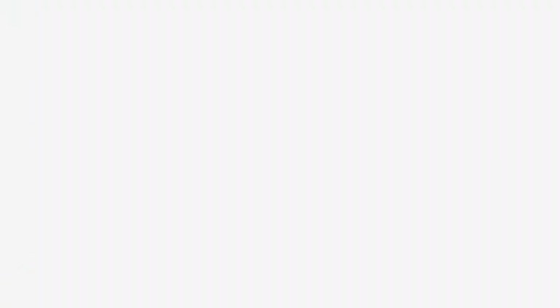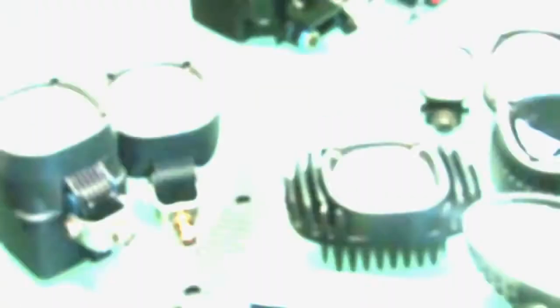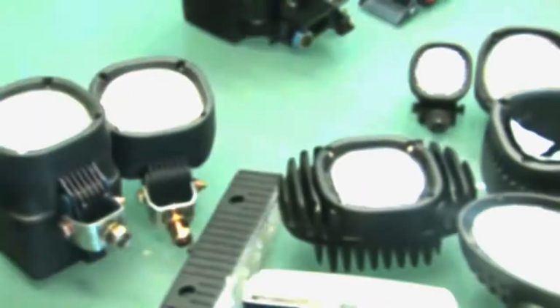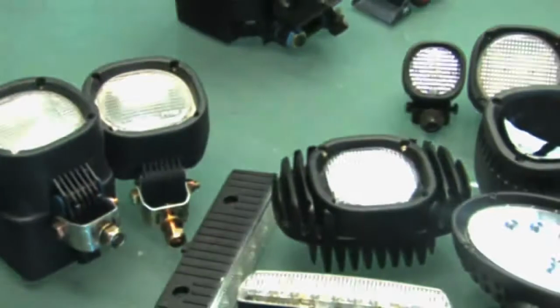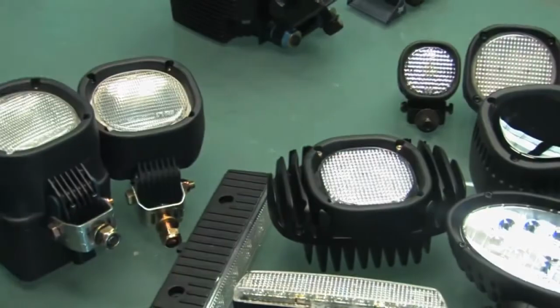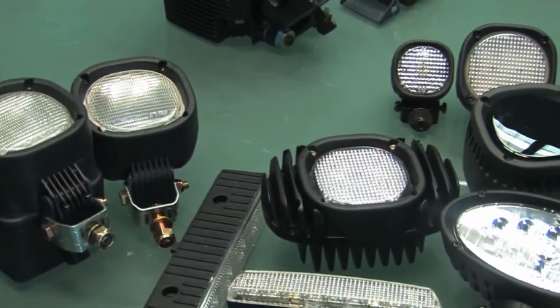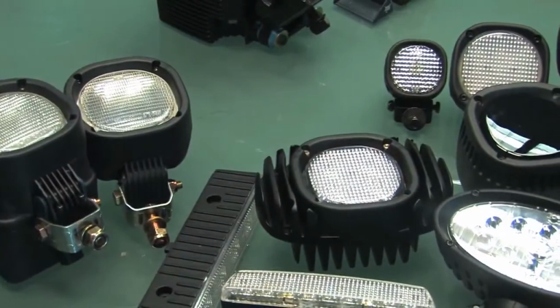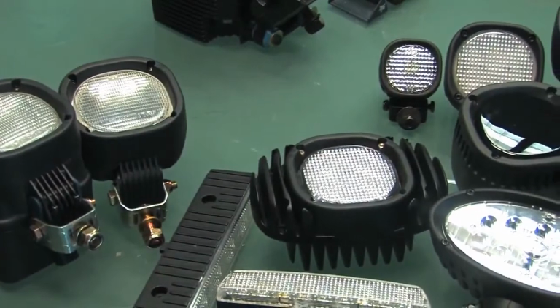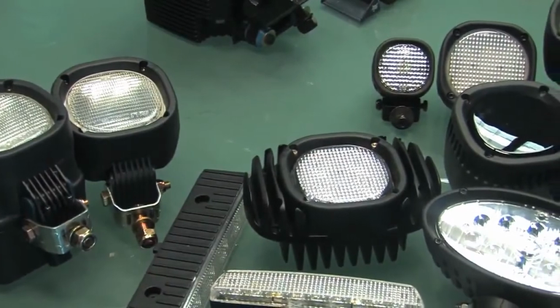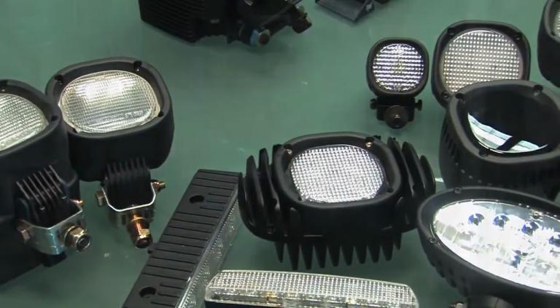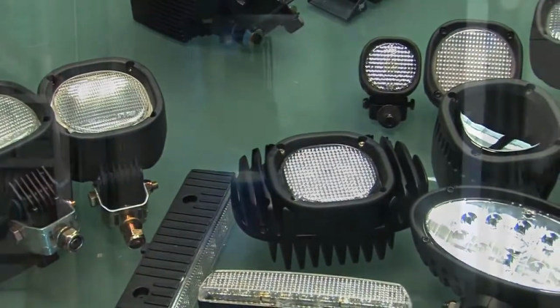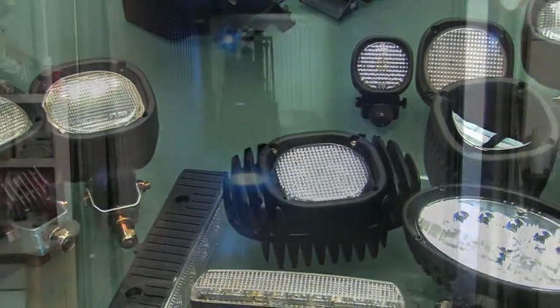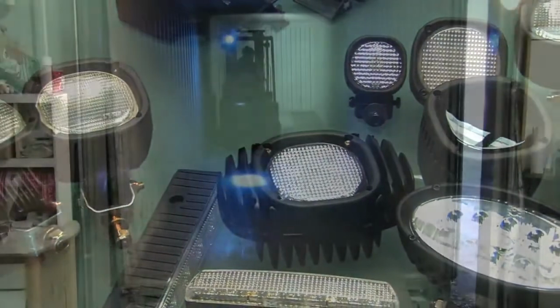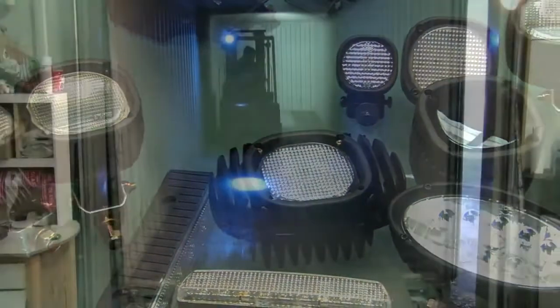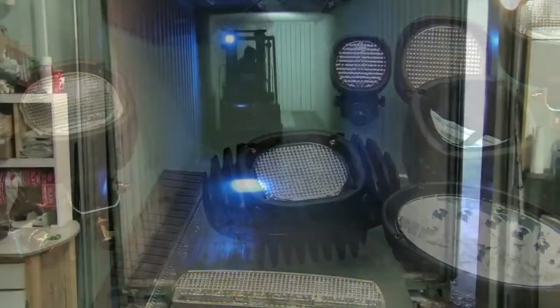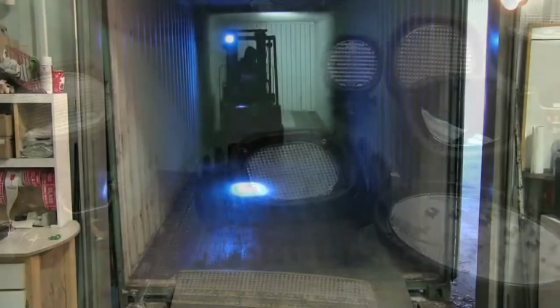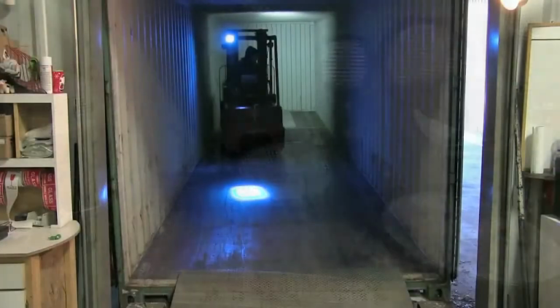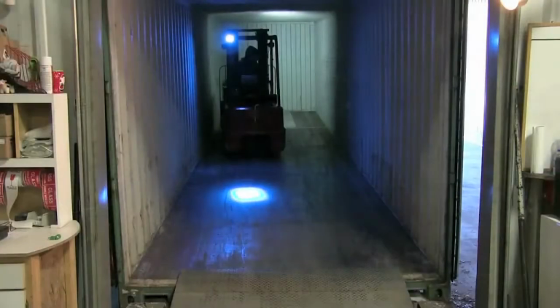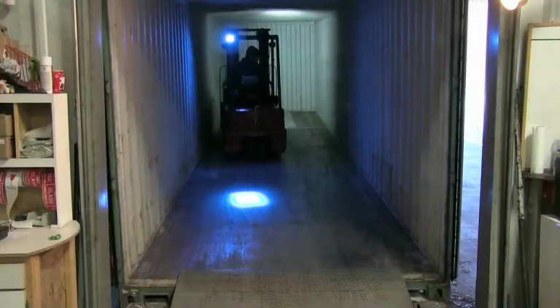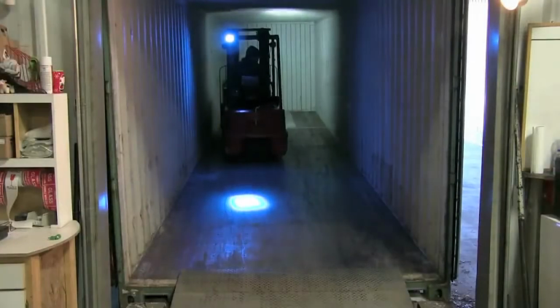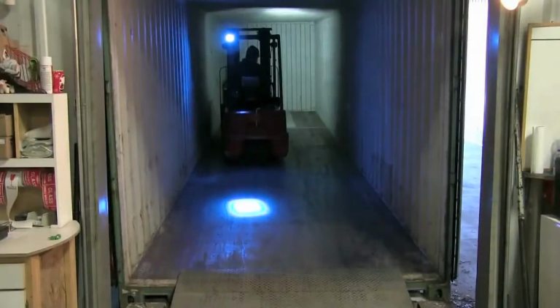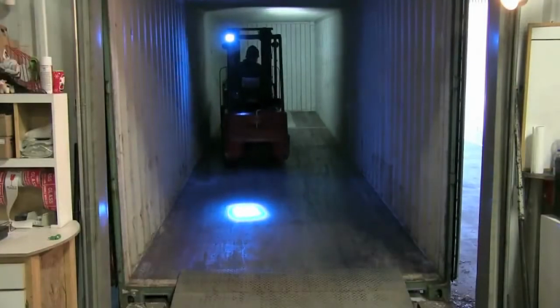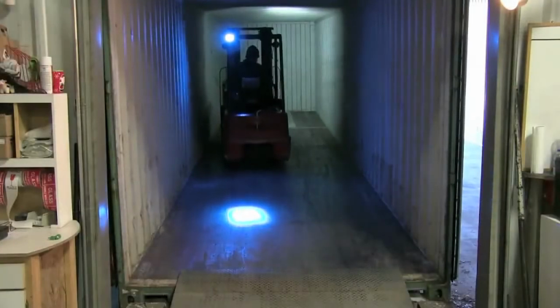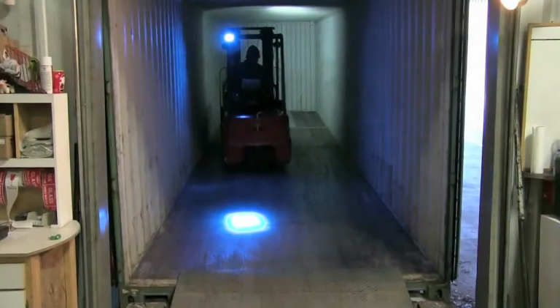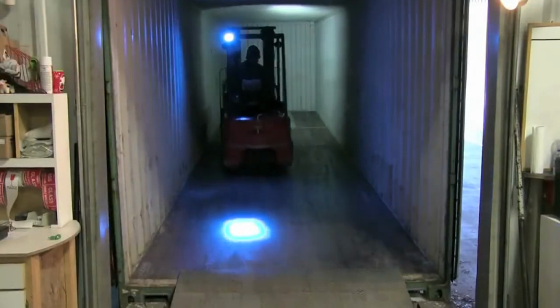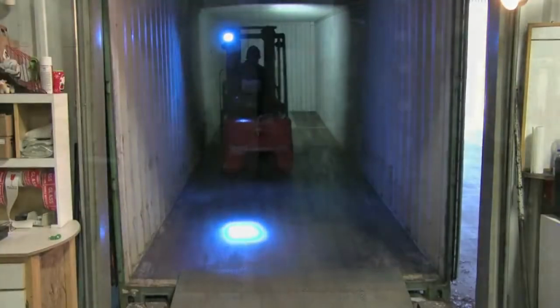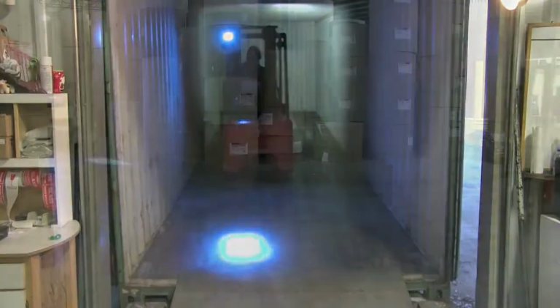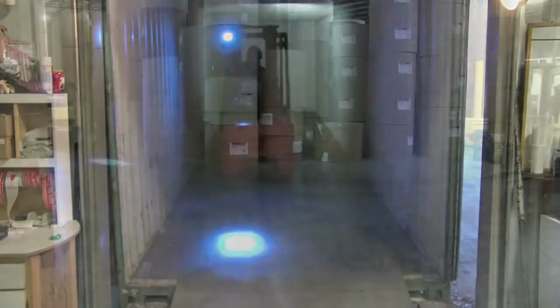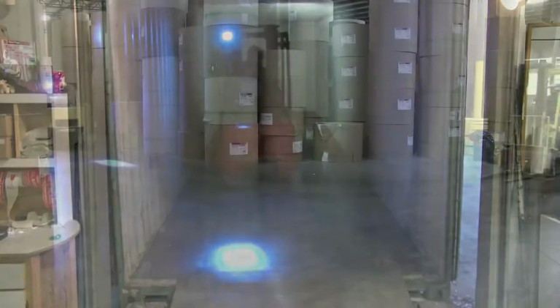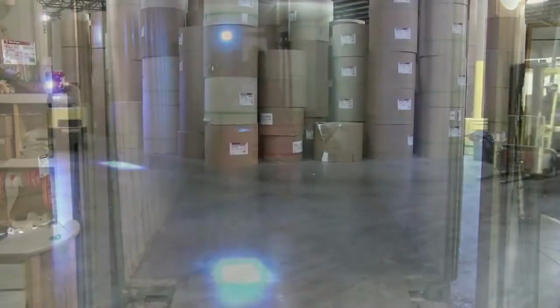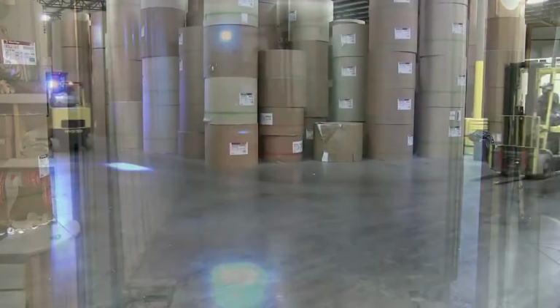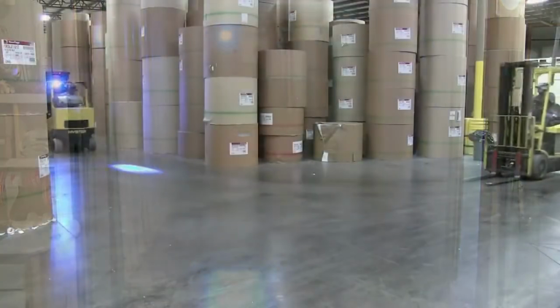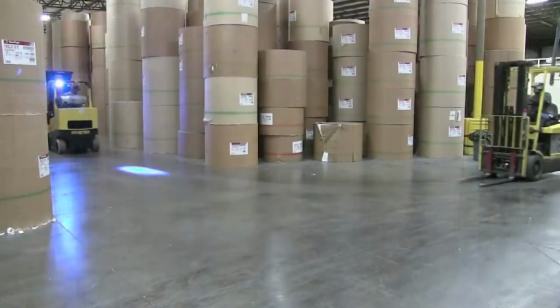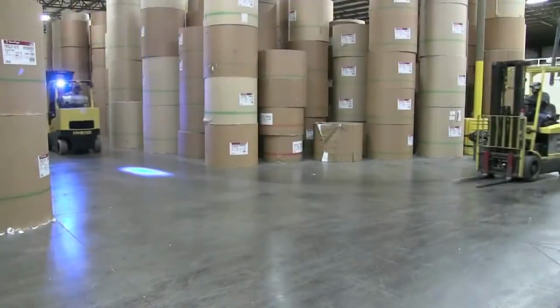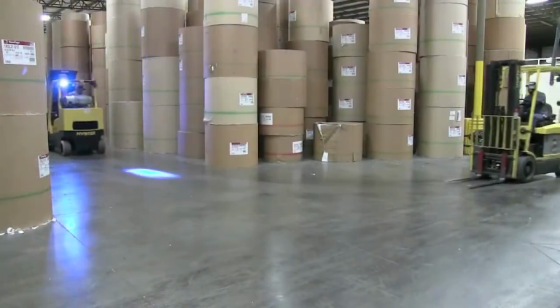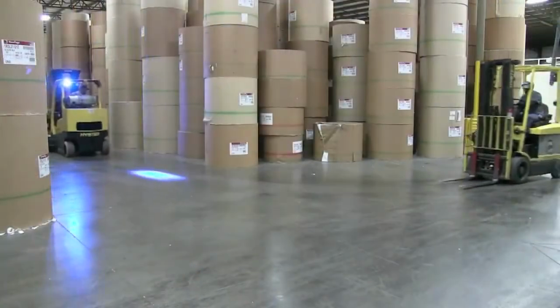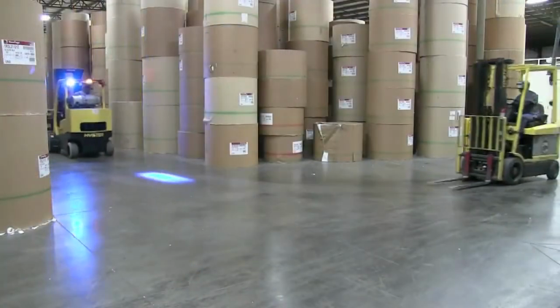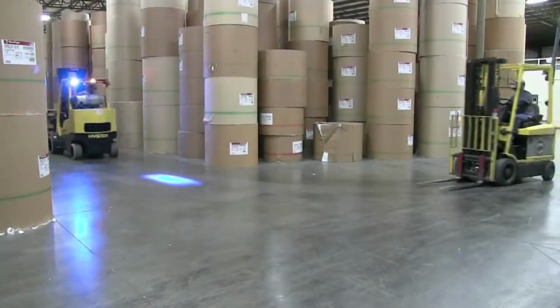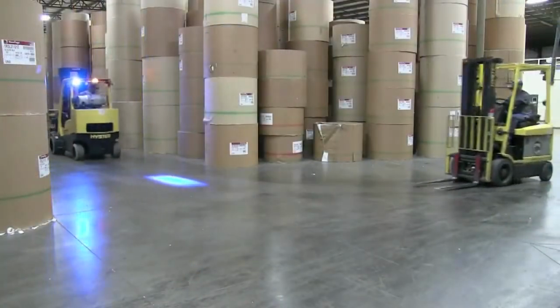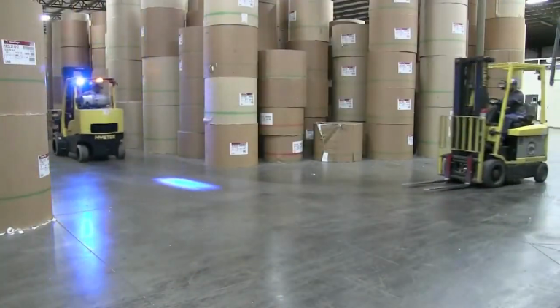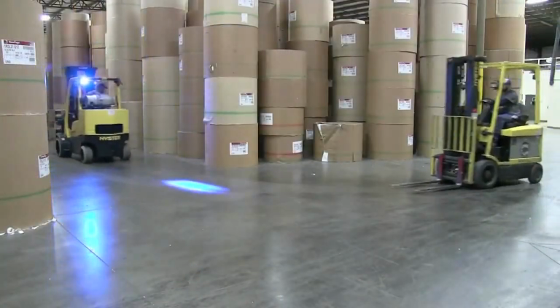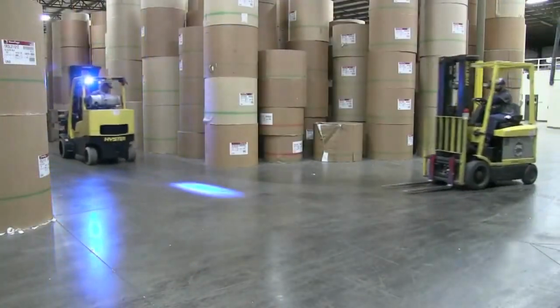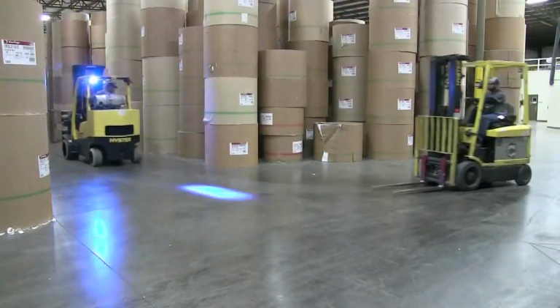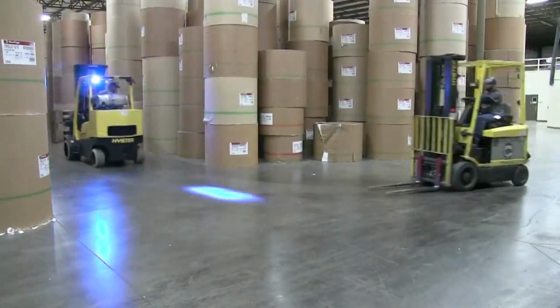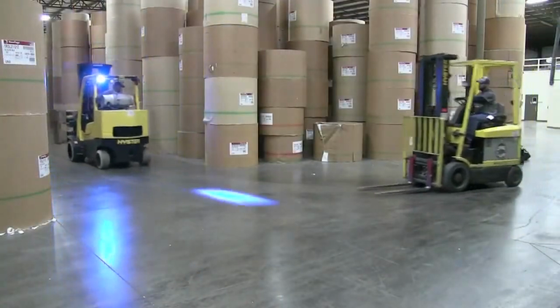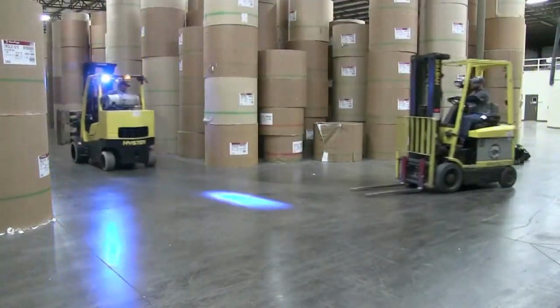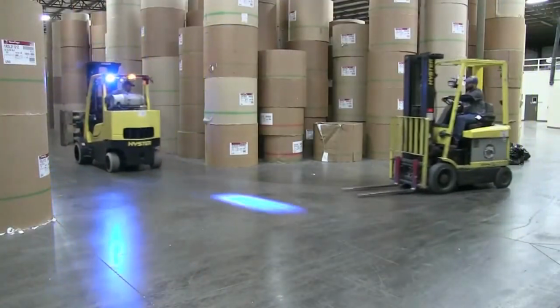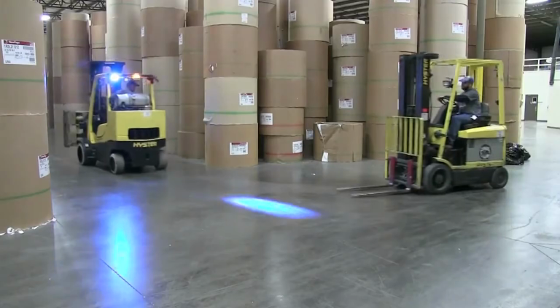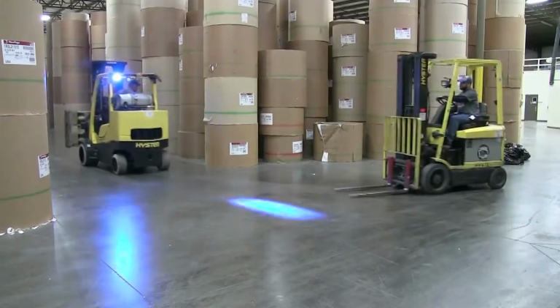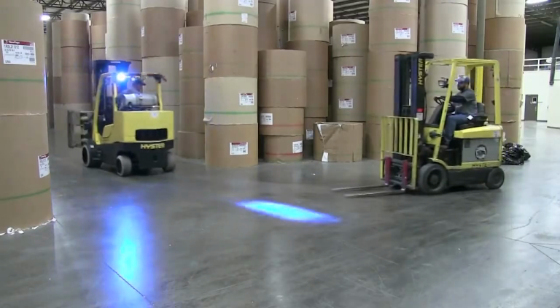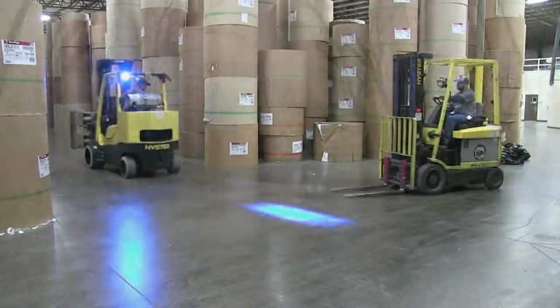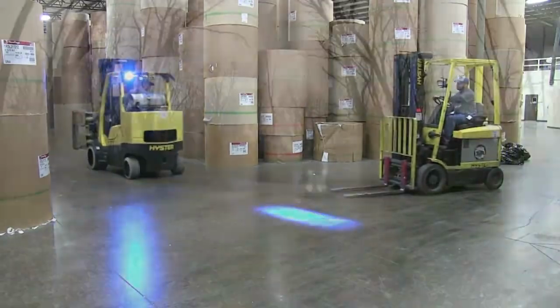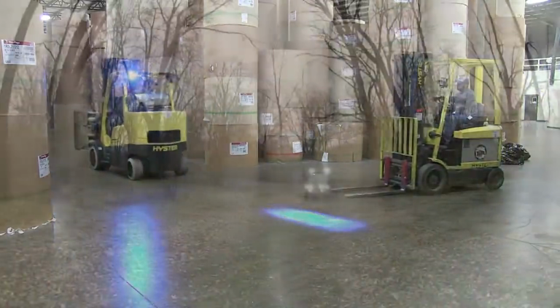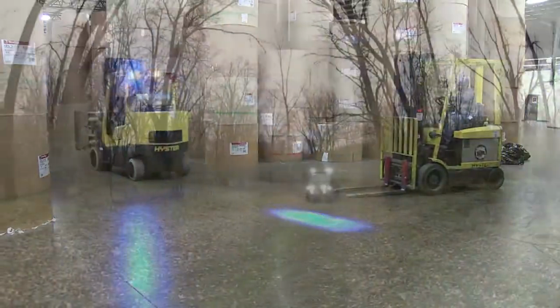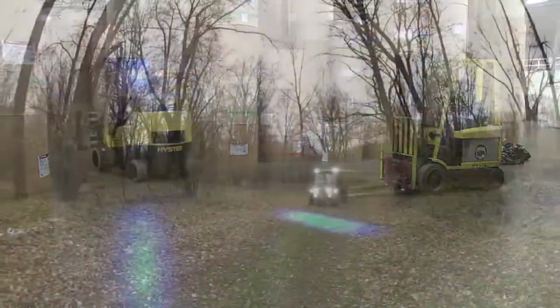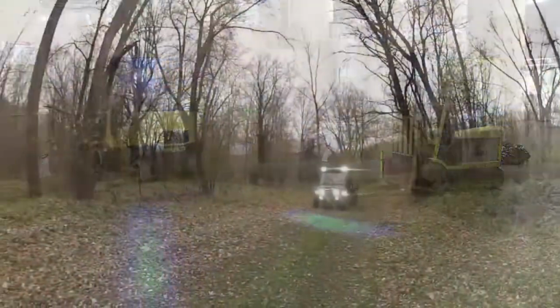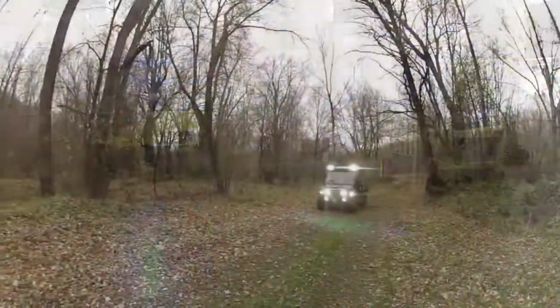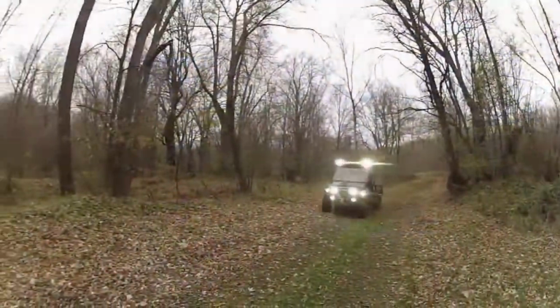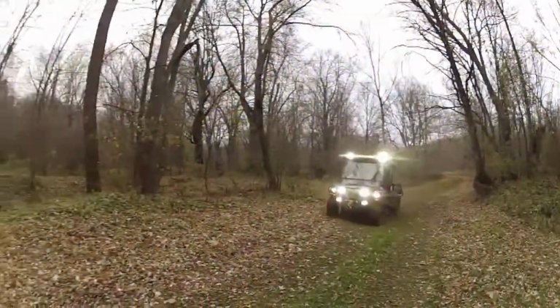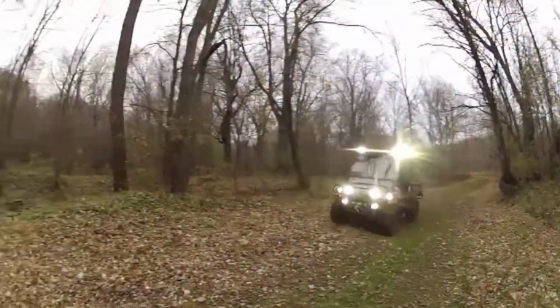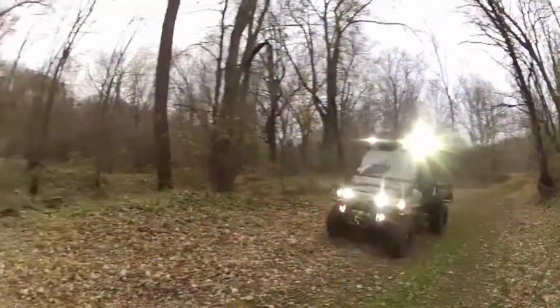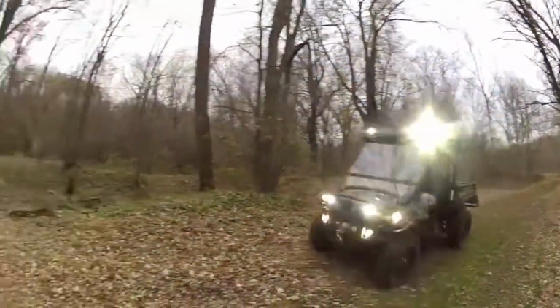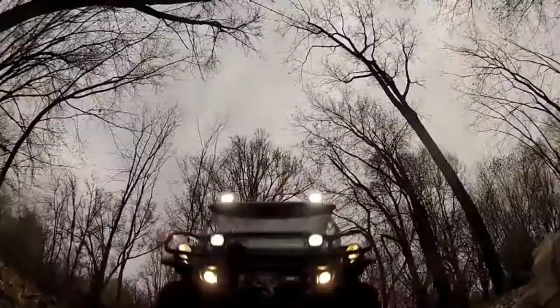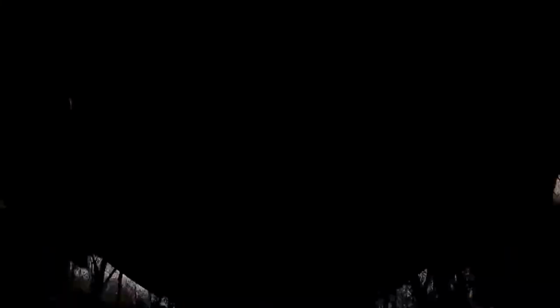When work needs to get done no matter the hour, you need the world's greatest in lighting technology. Tyree Lights.